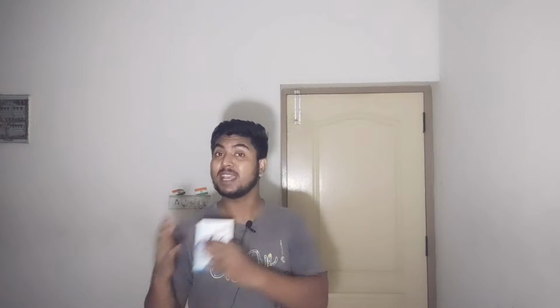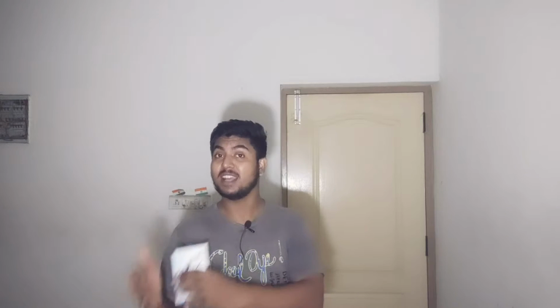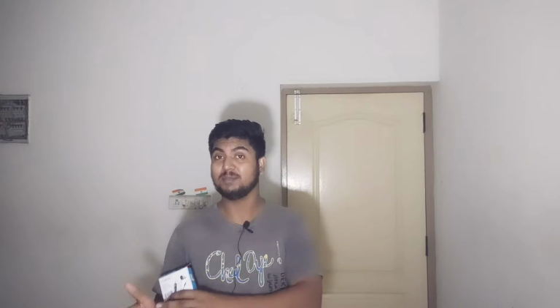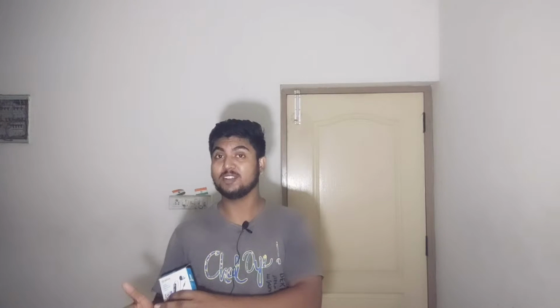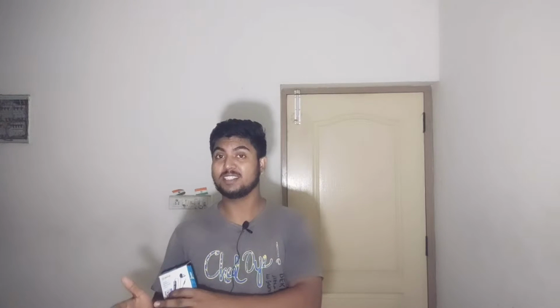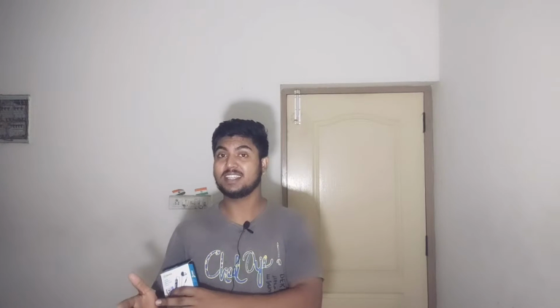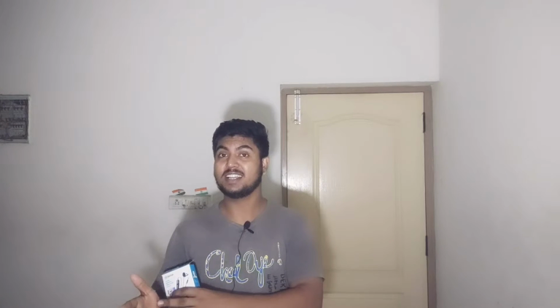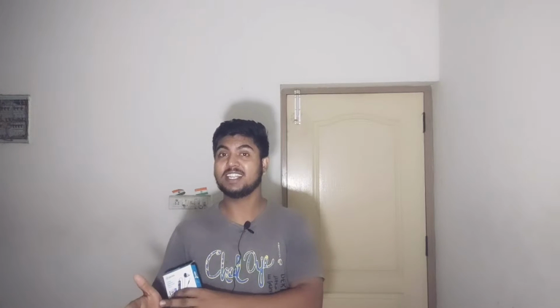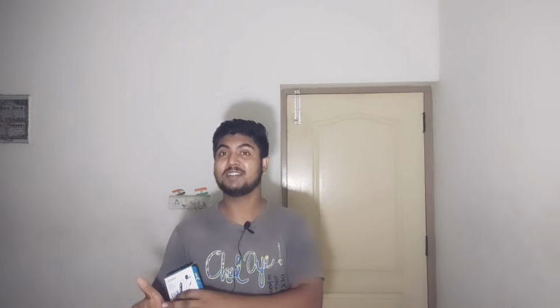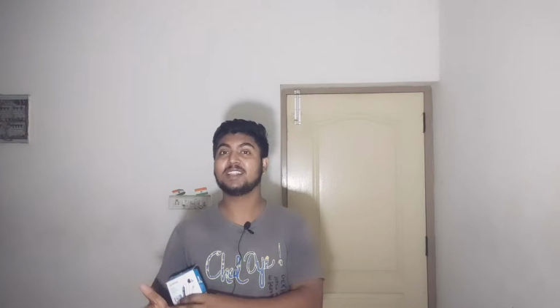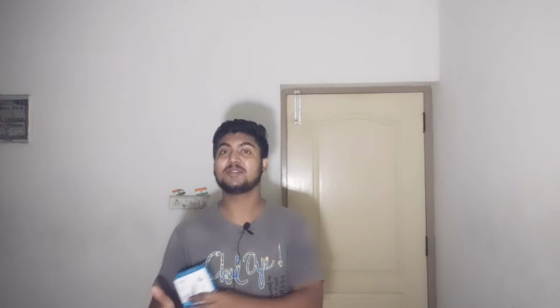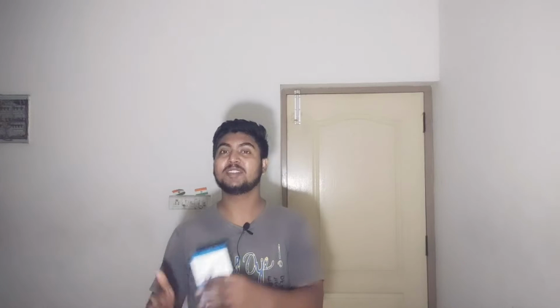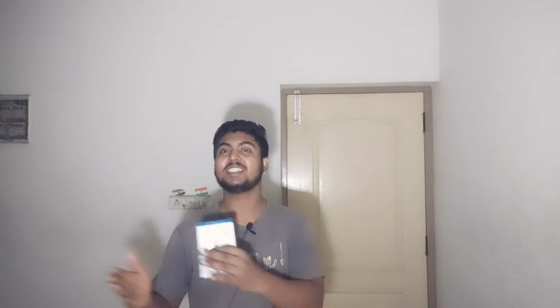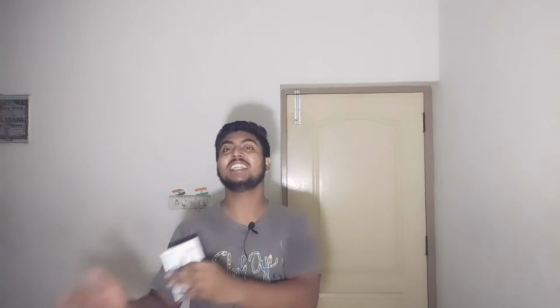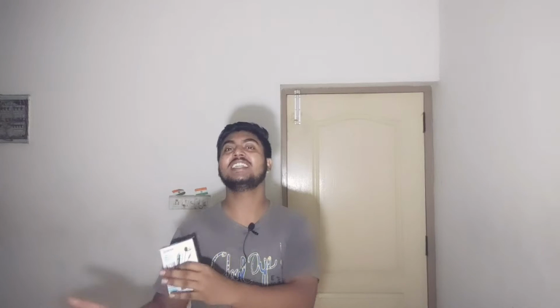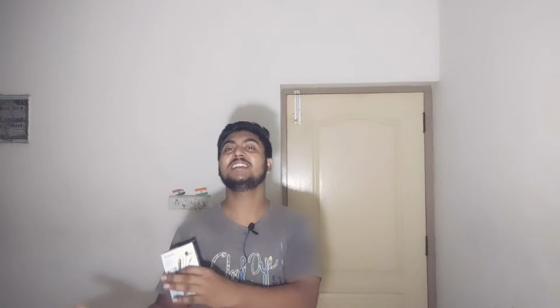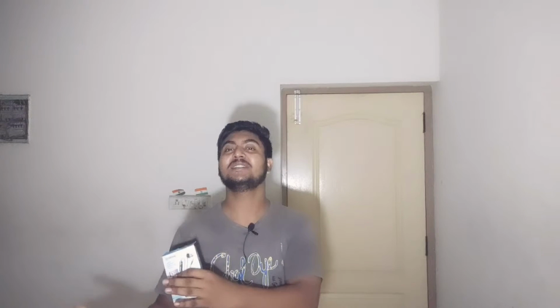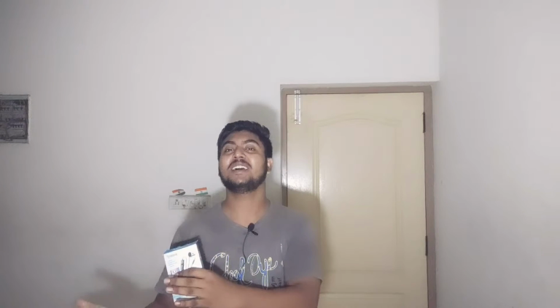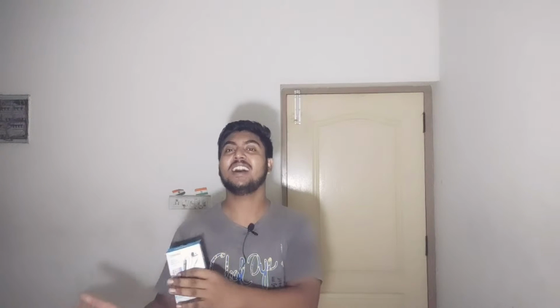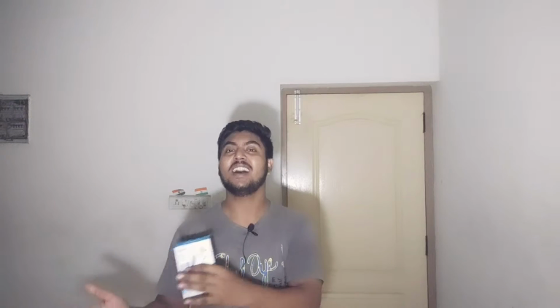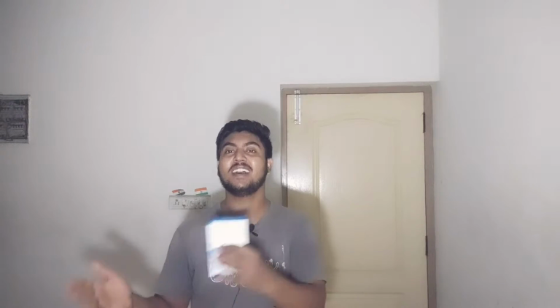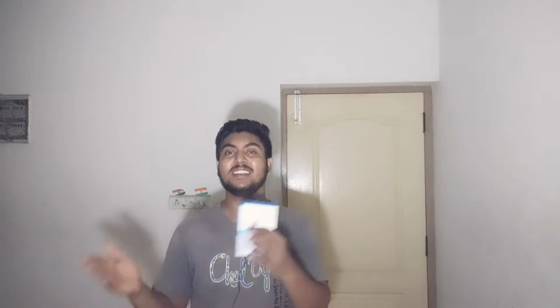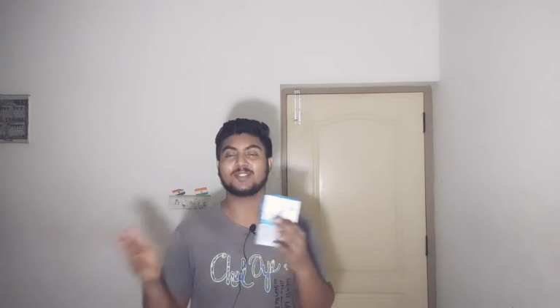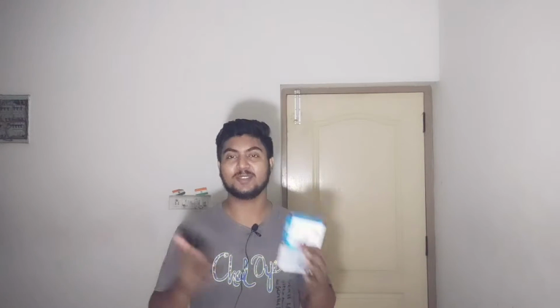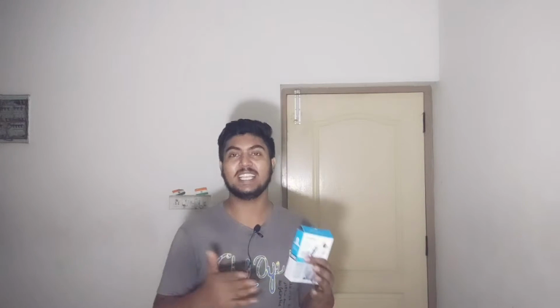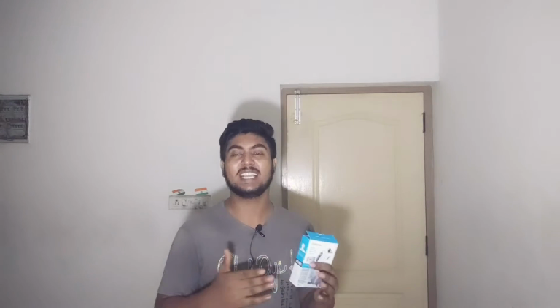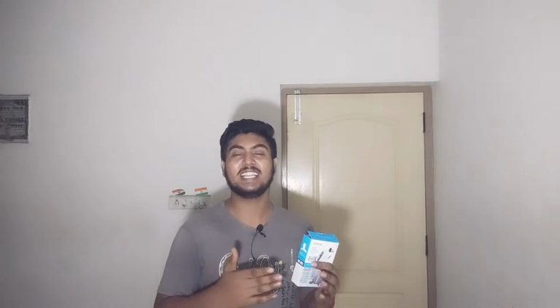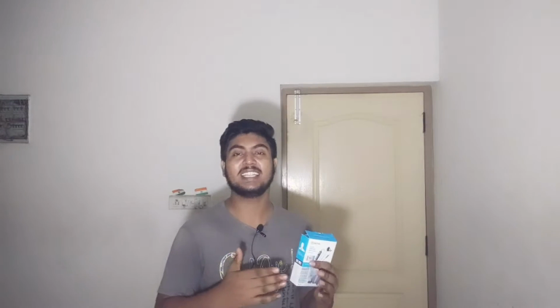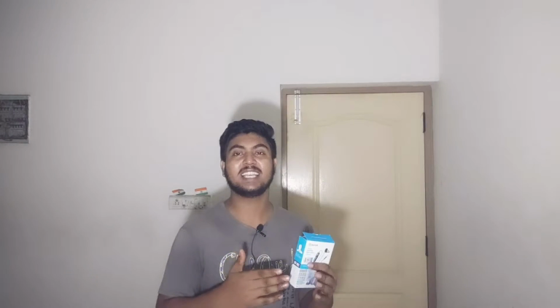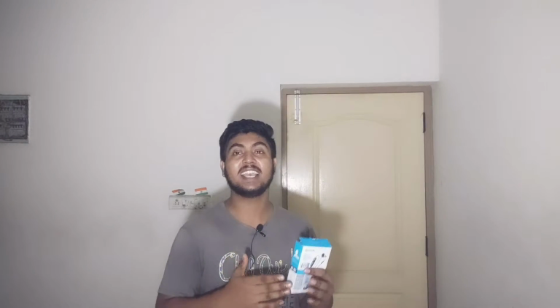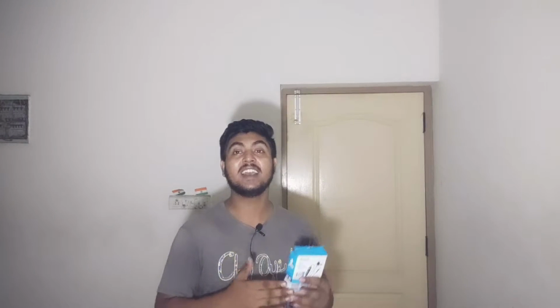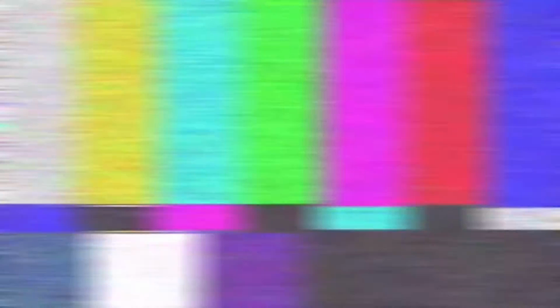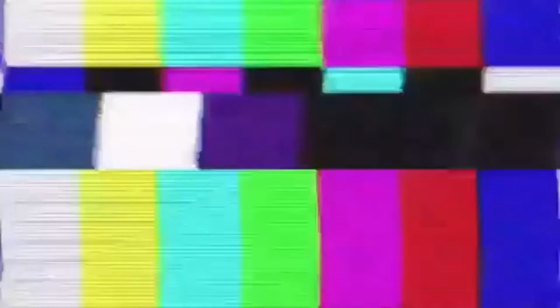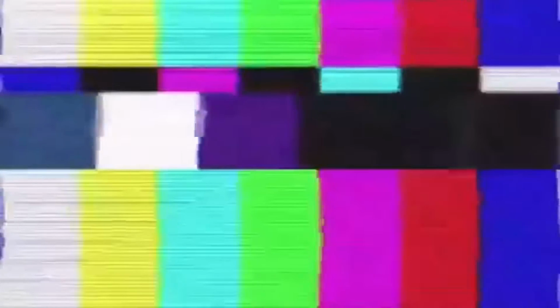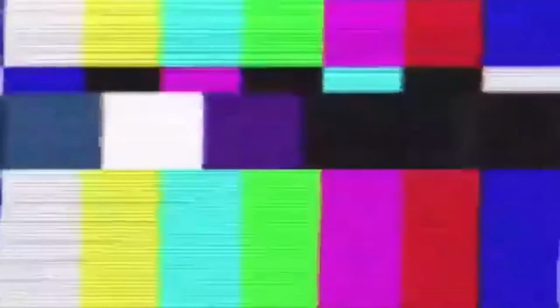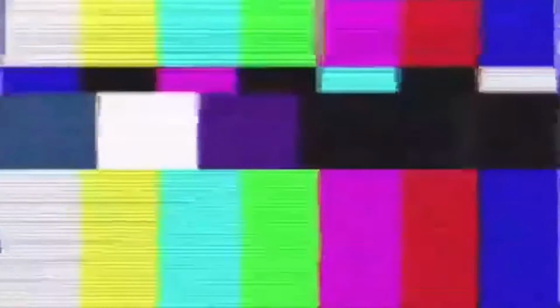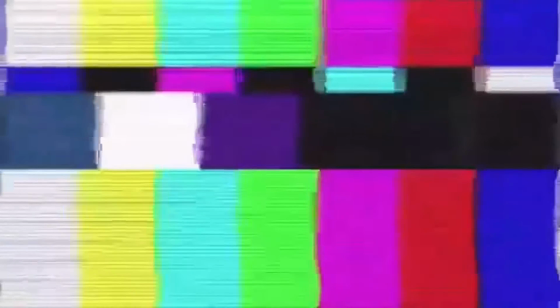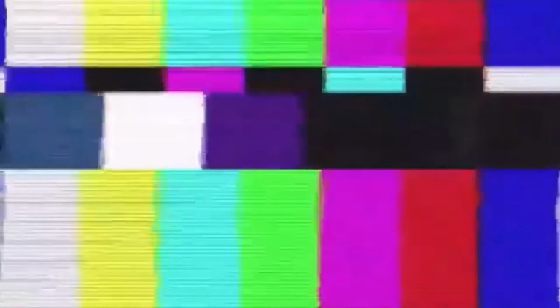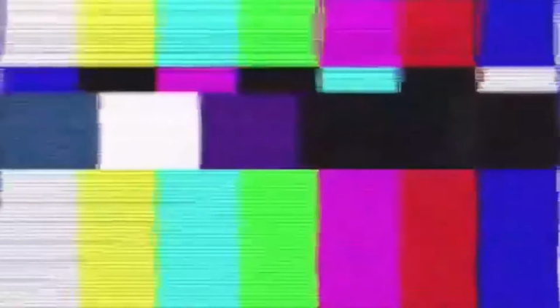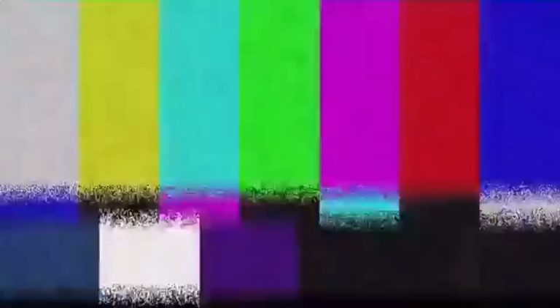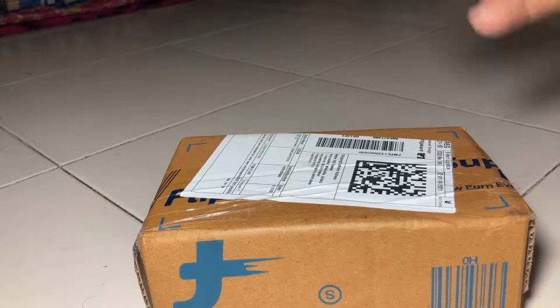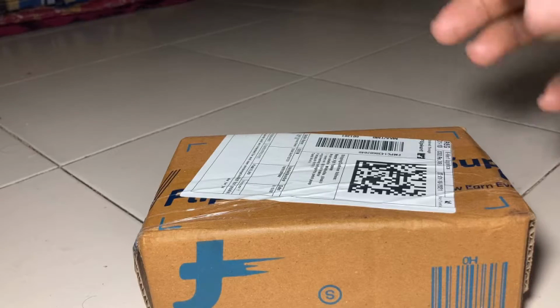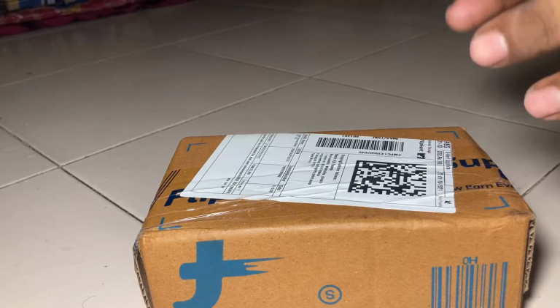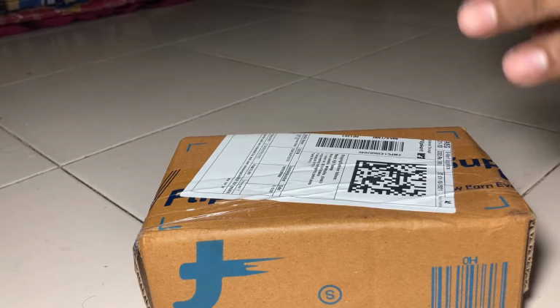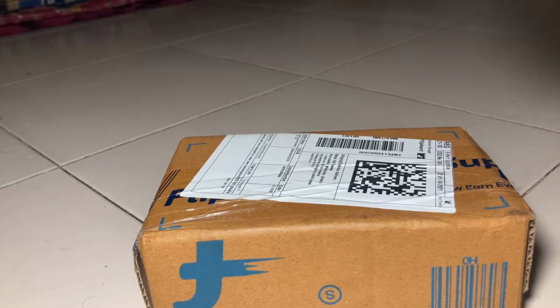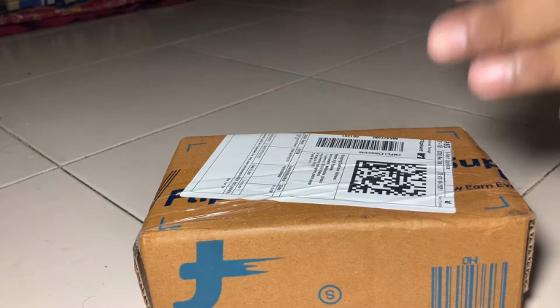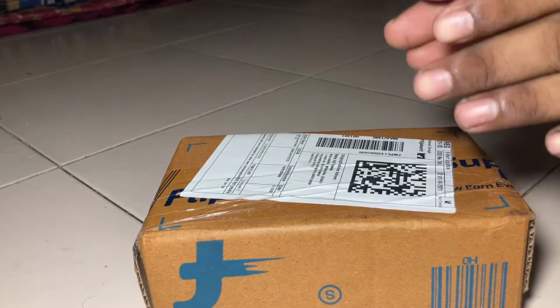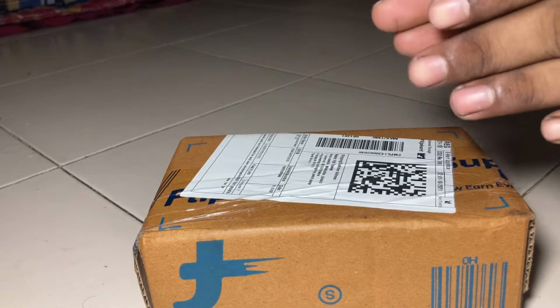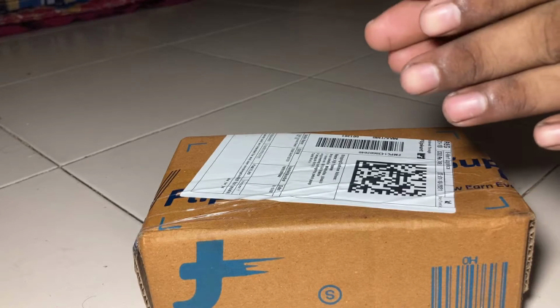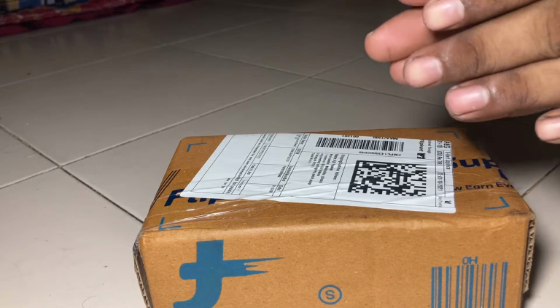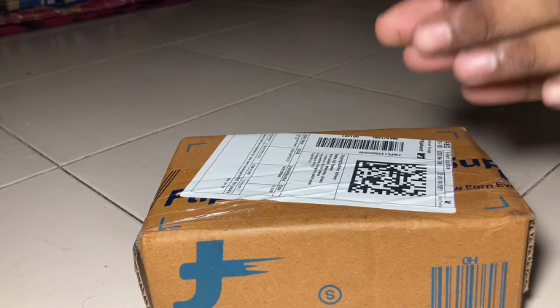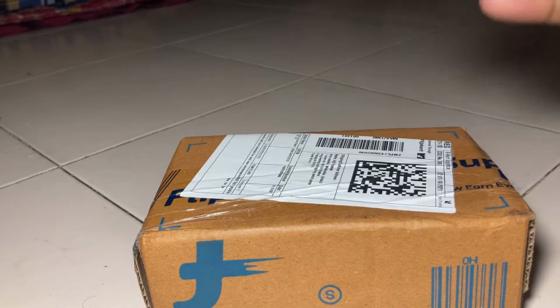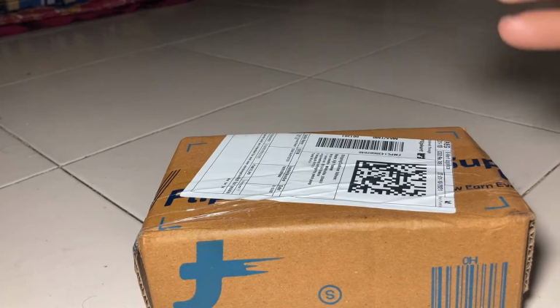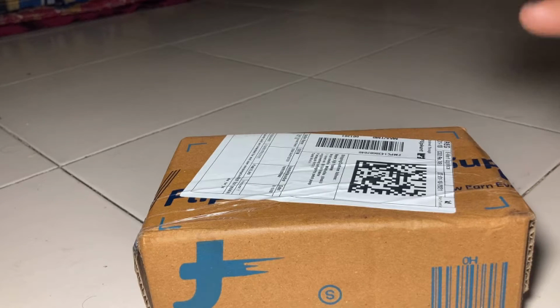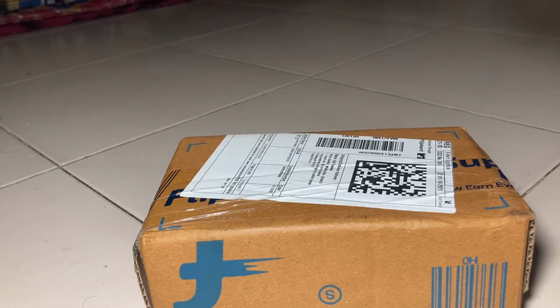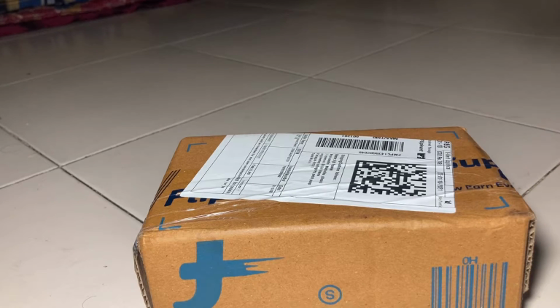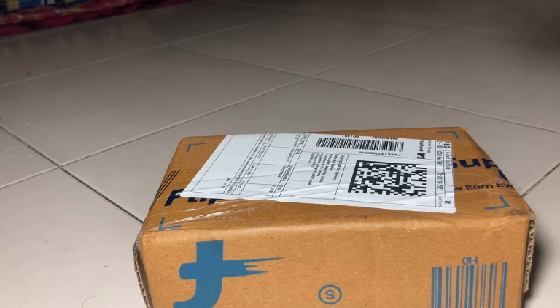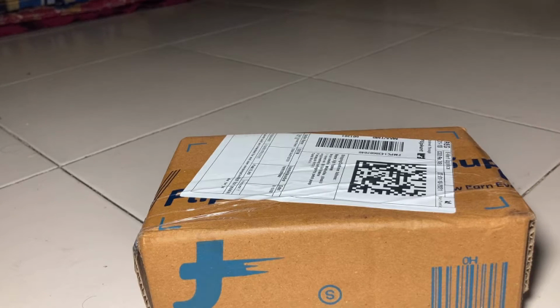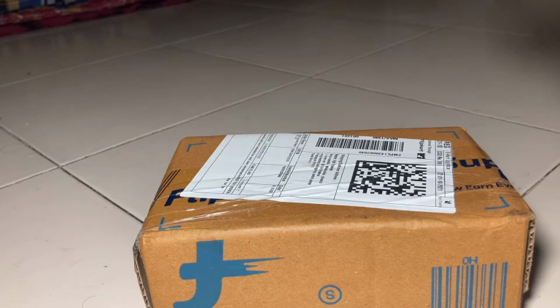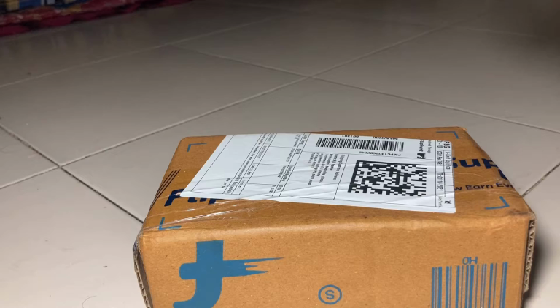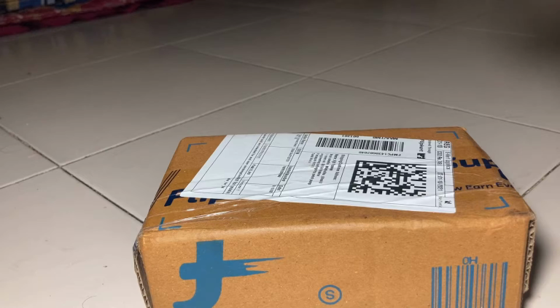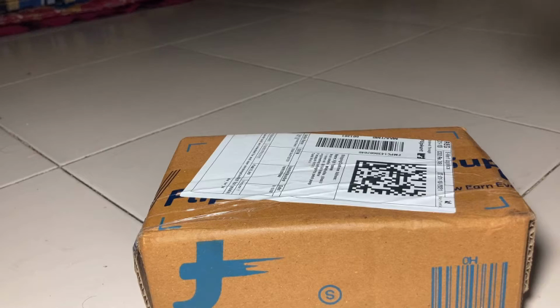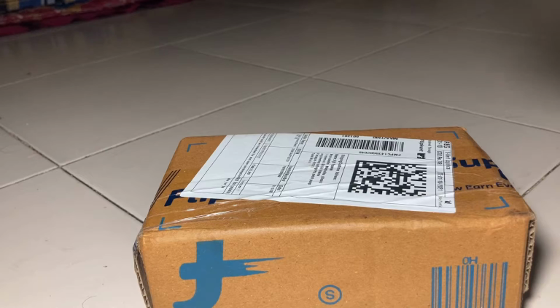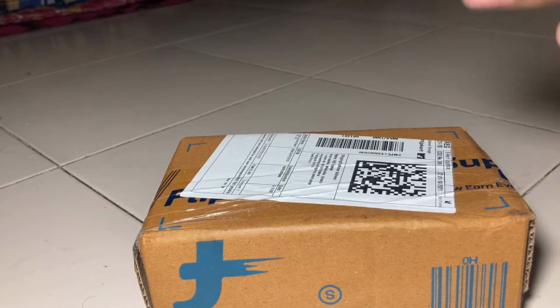I am going to unbox it now. Let's go, let's unbox it.